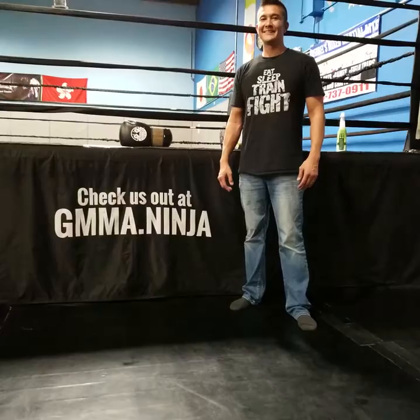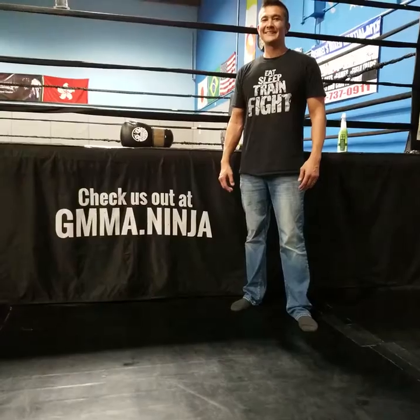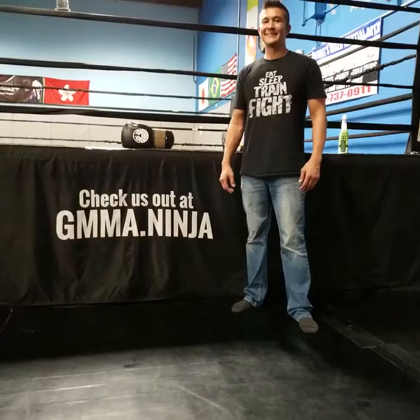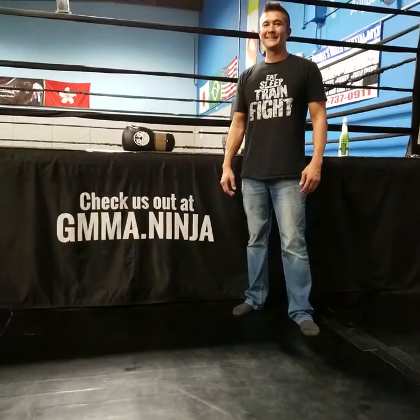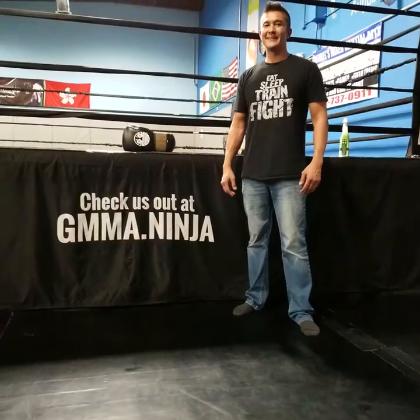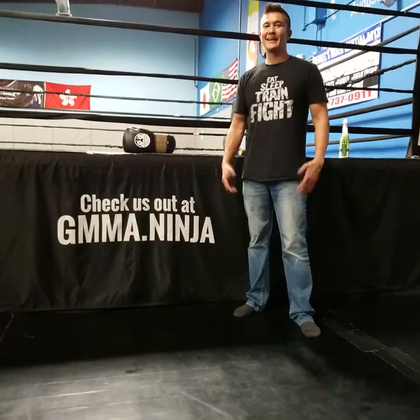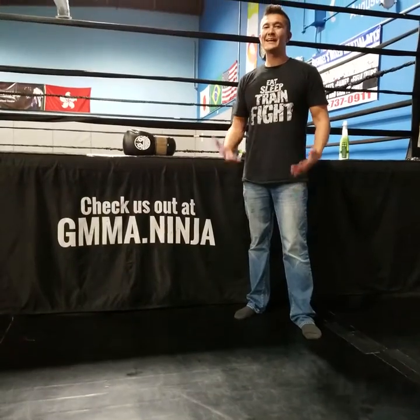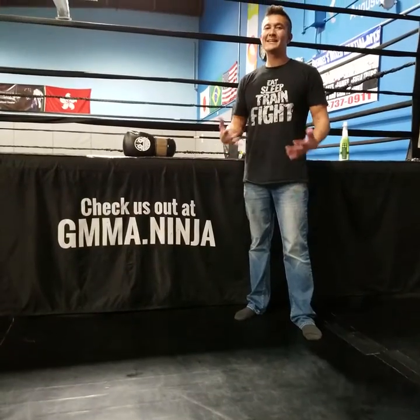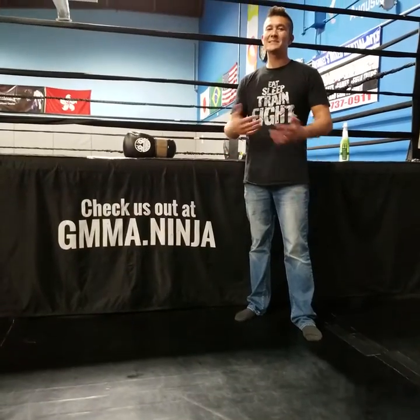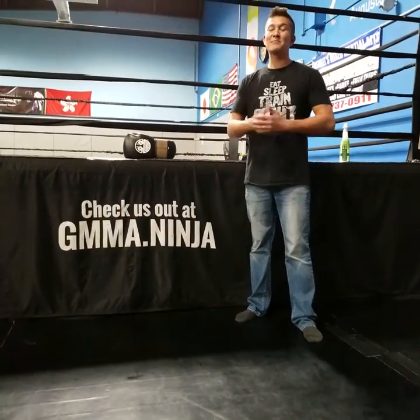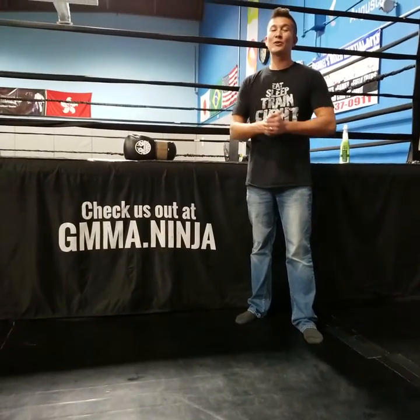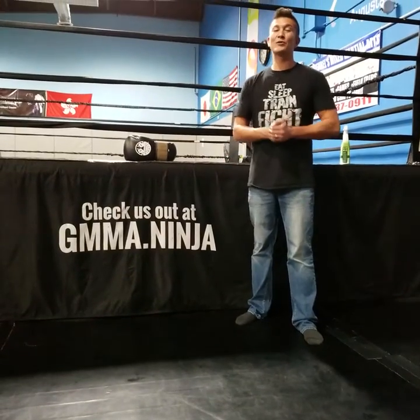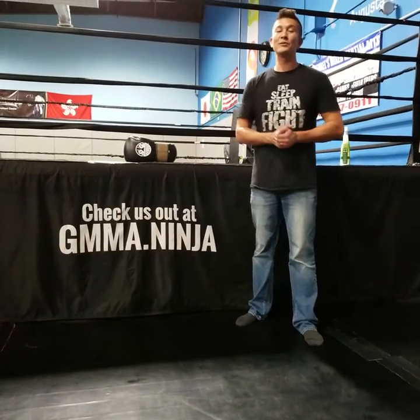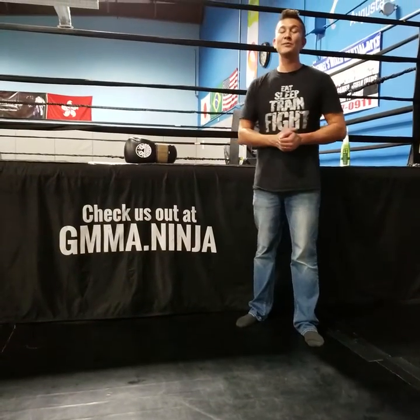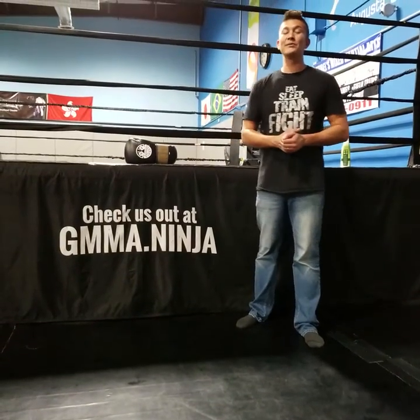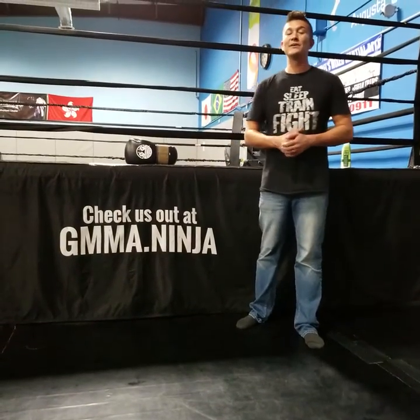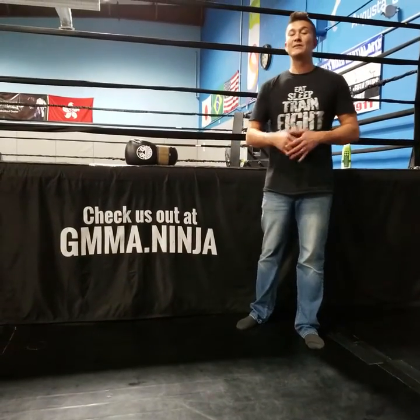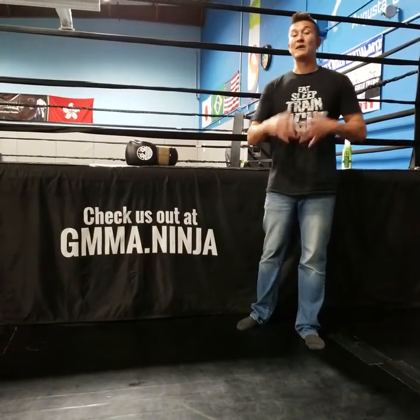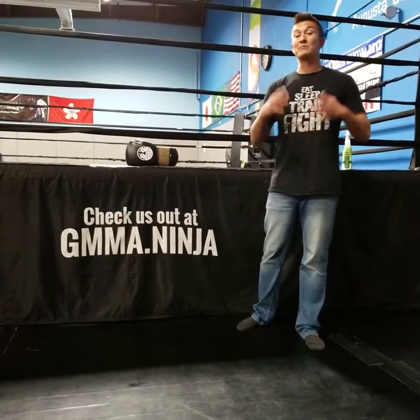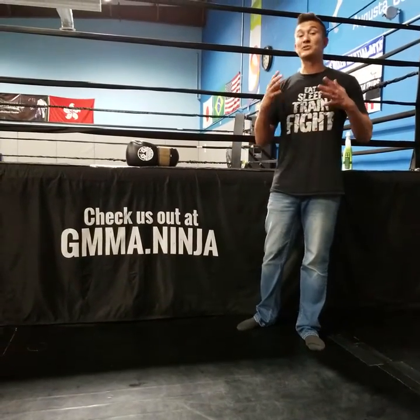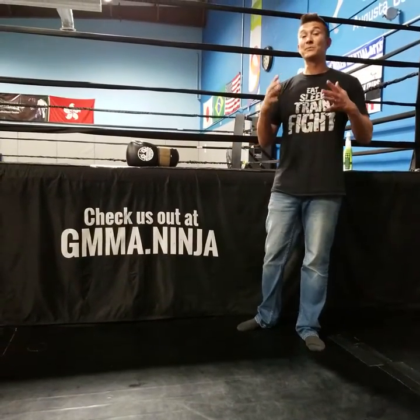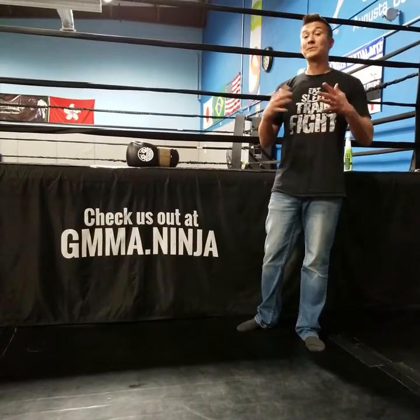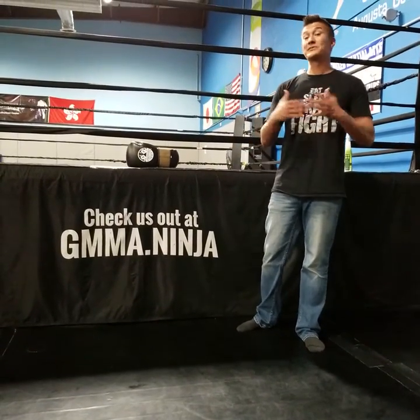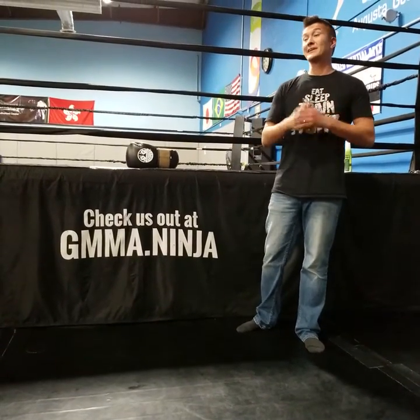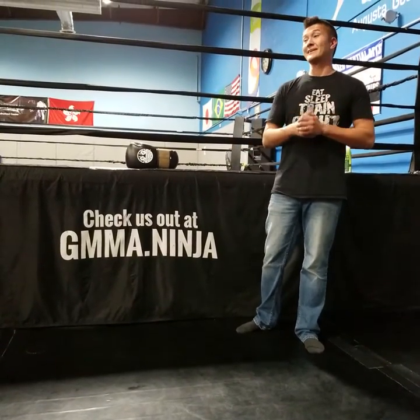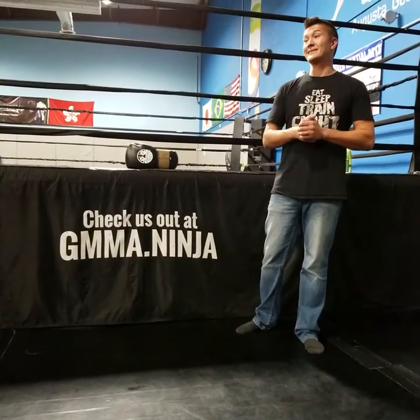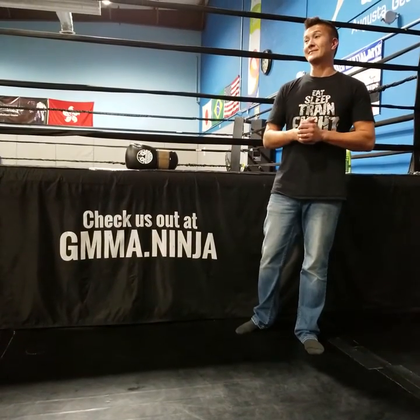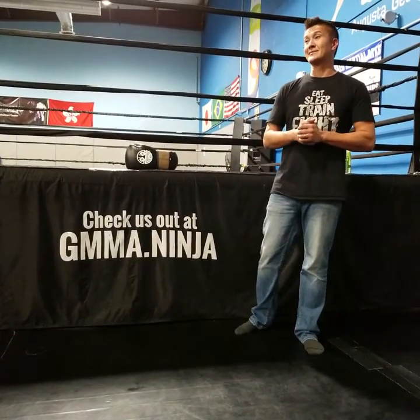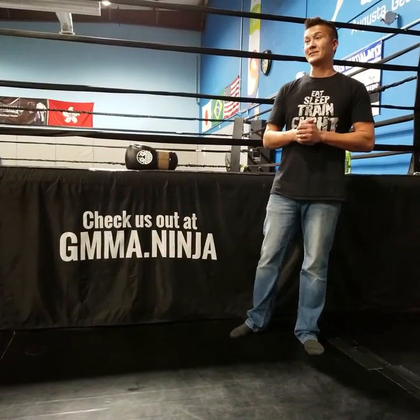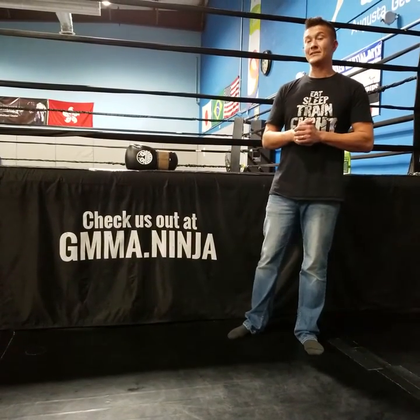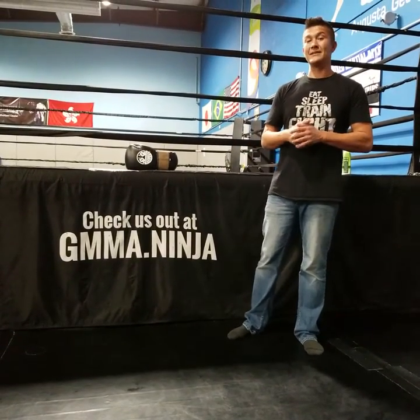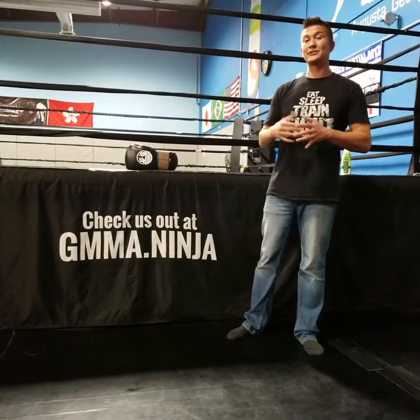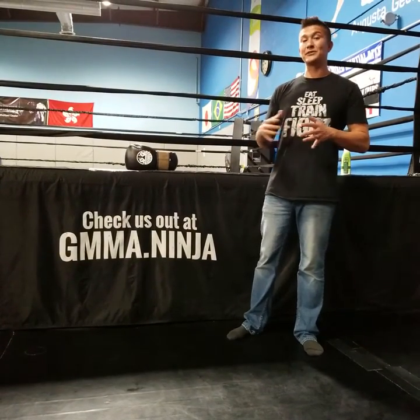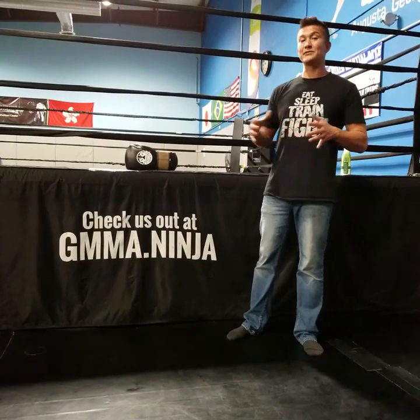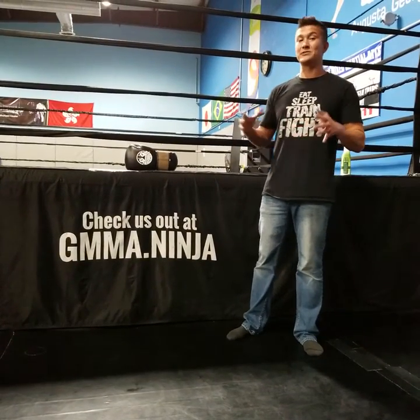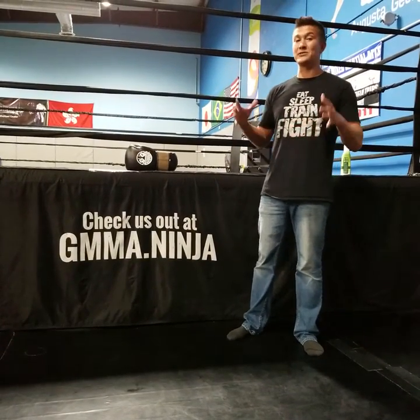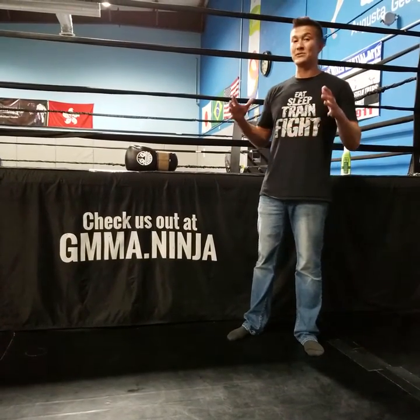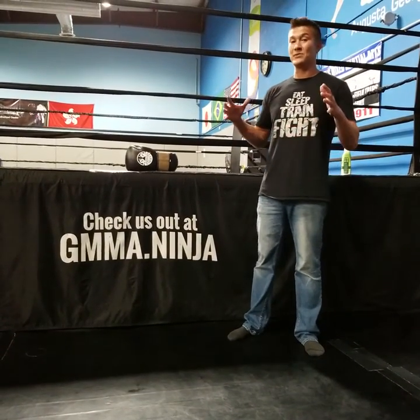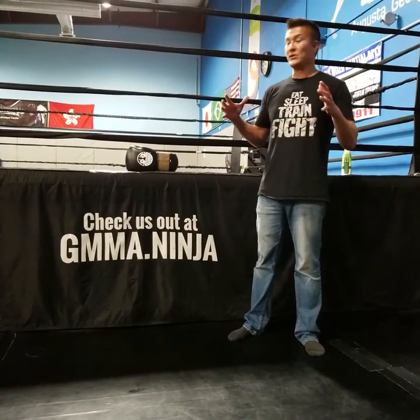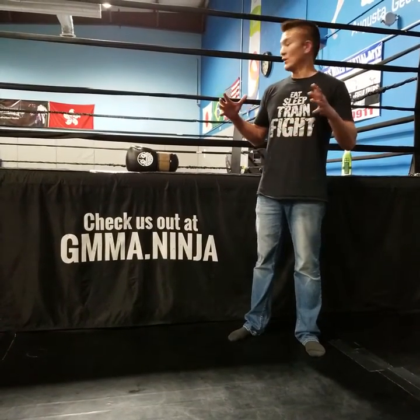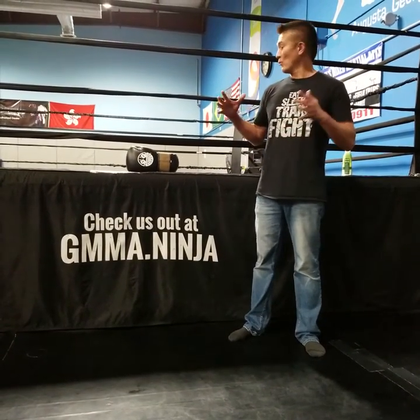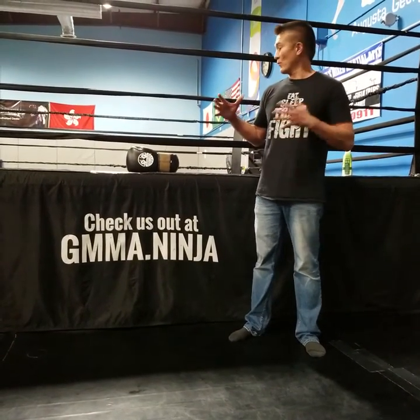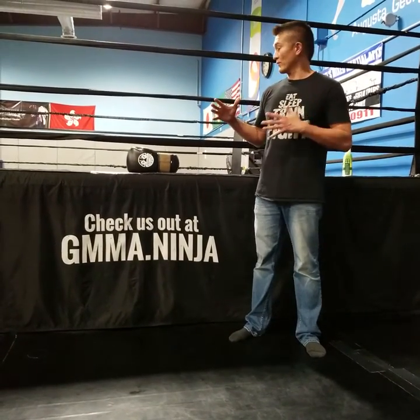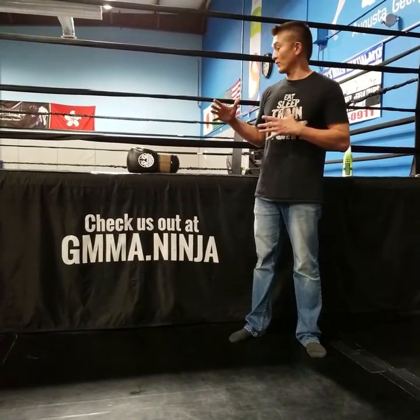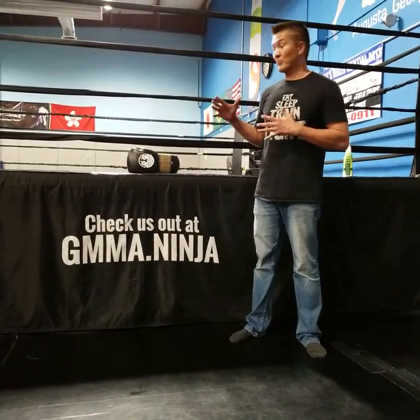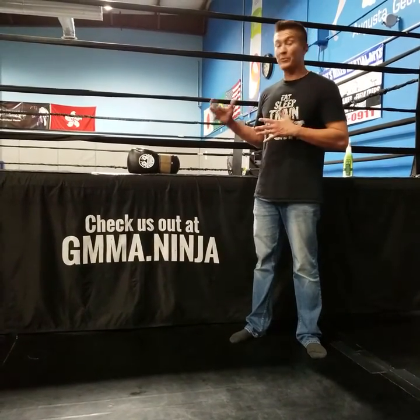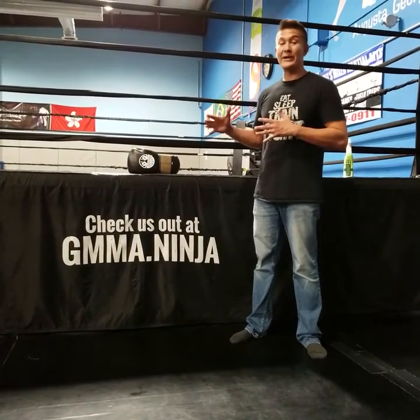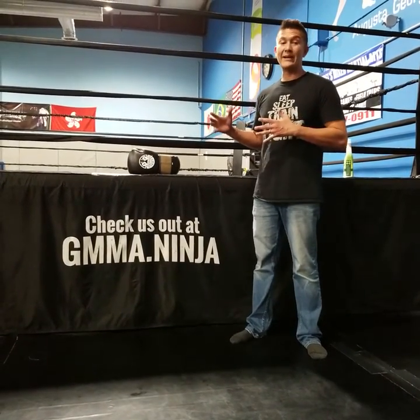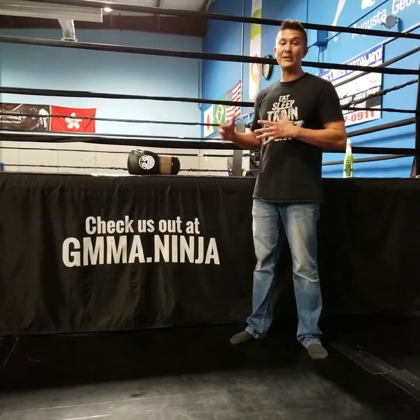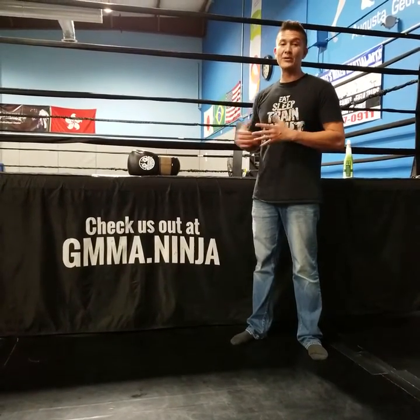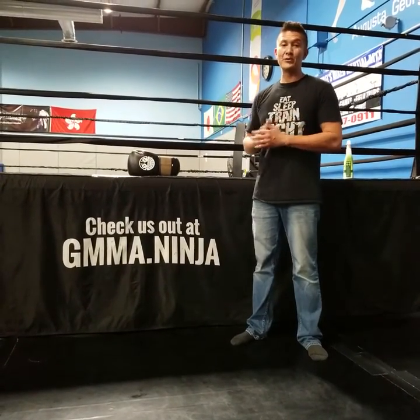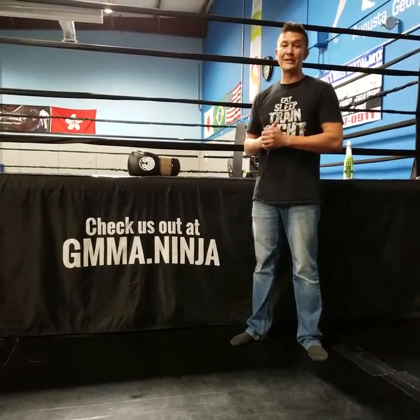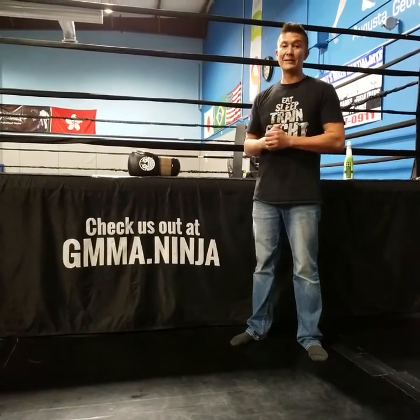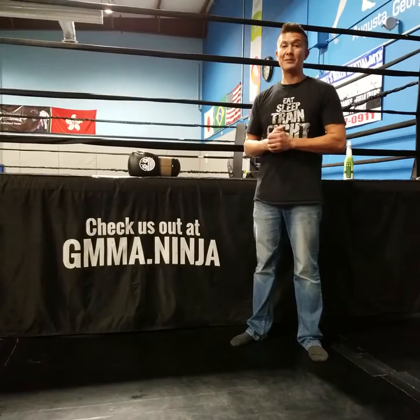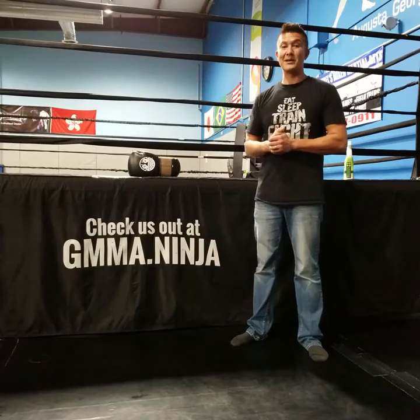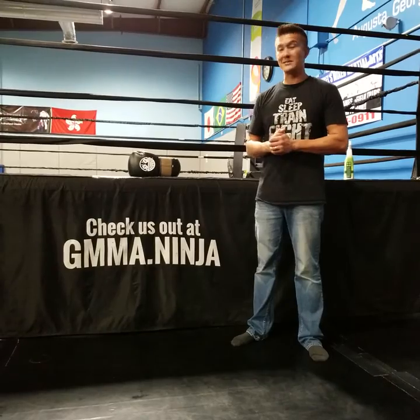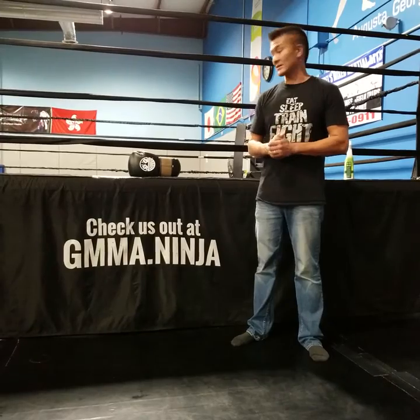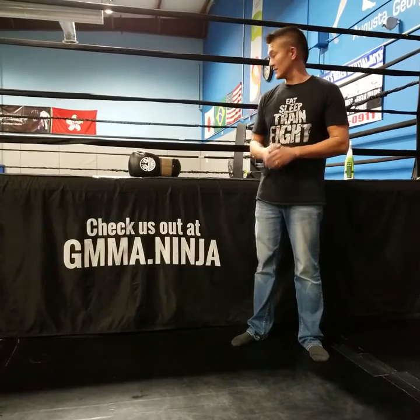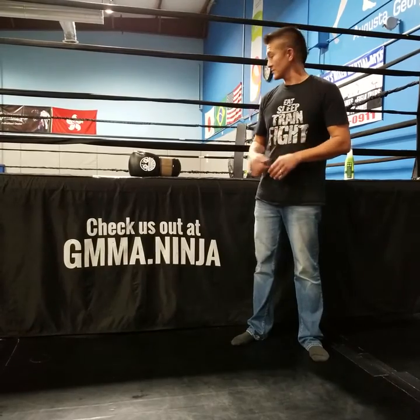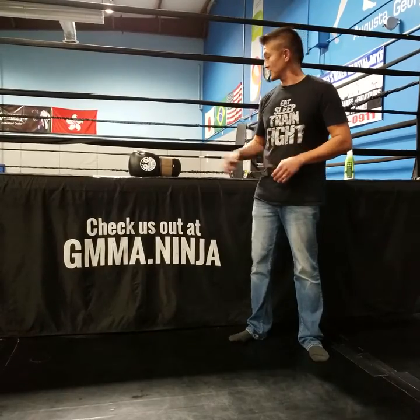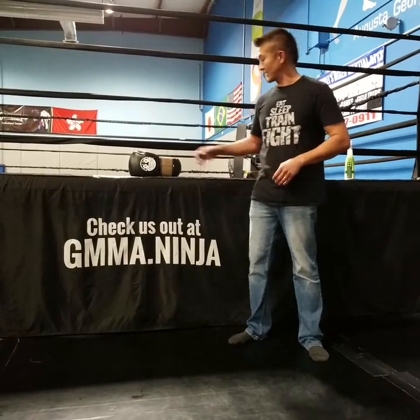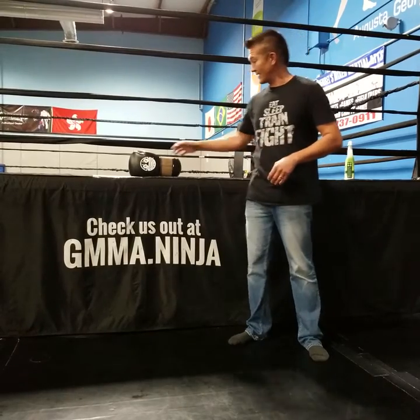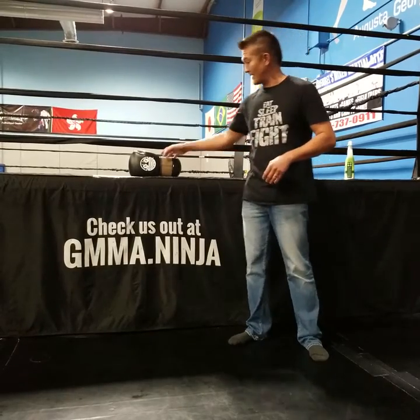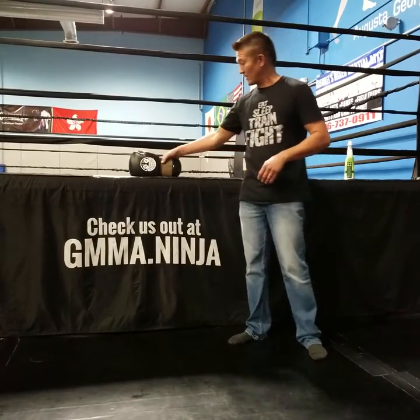Hey guys, I'm Martin Ruhle. I'm super excited to introduce to you one of our brand new kickboxing gloves. Check it out.